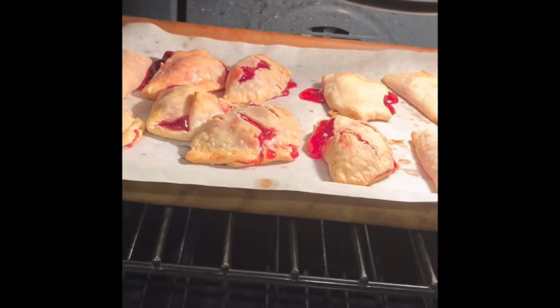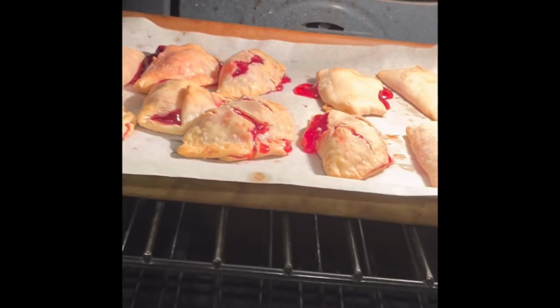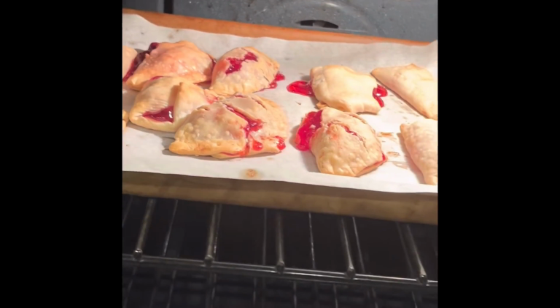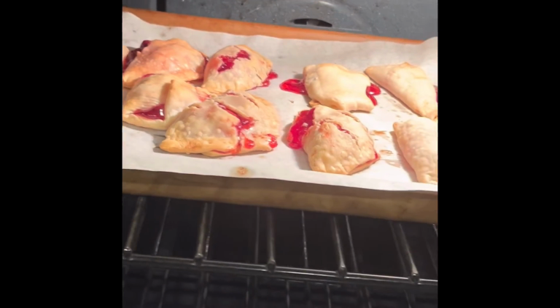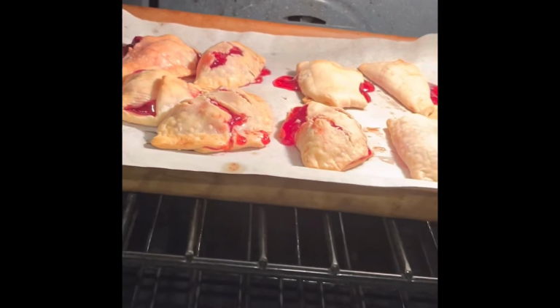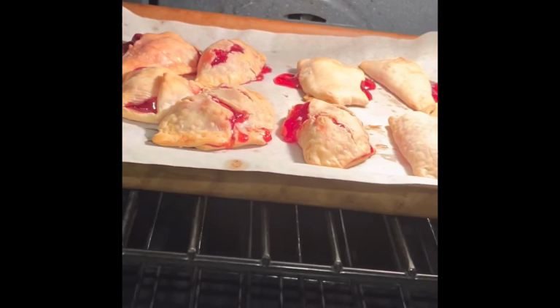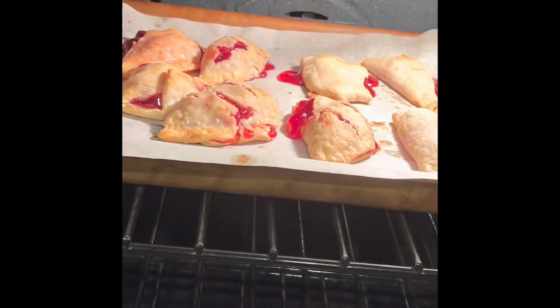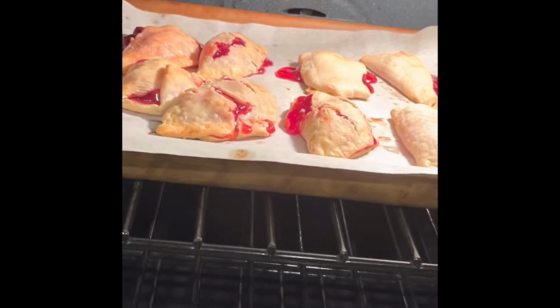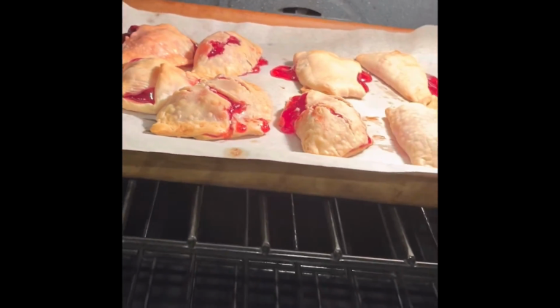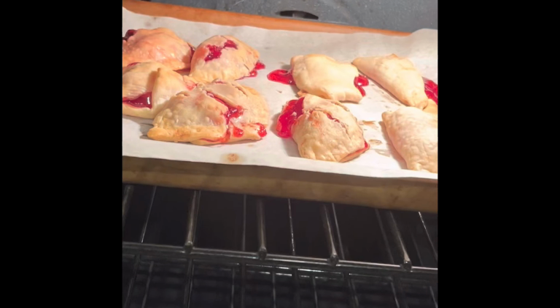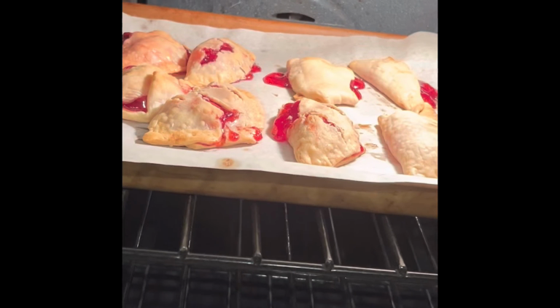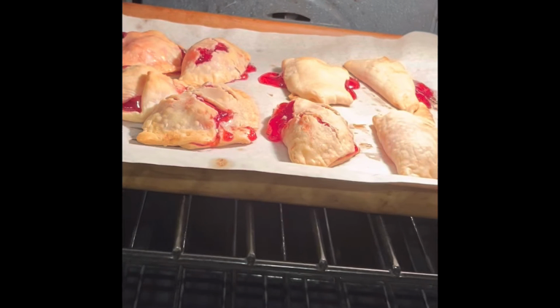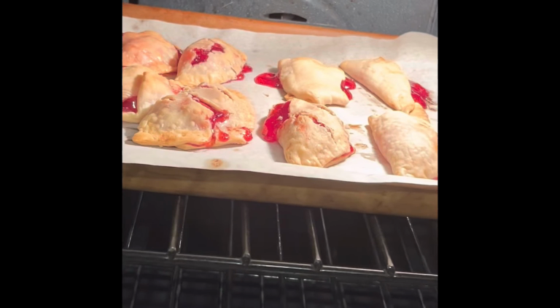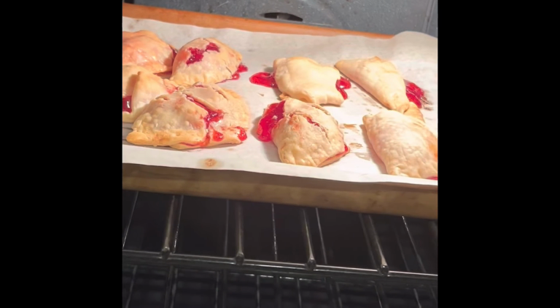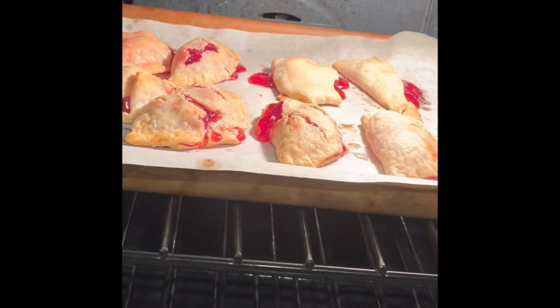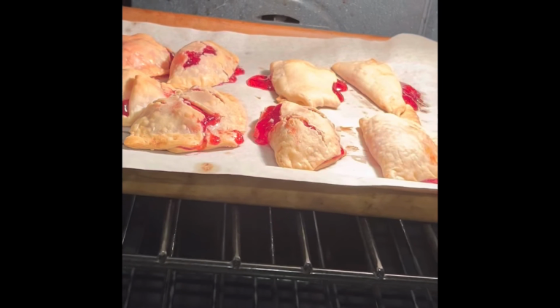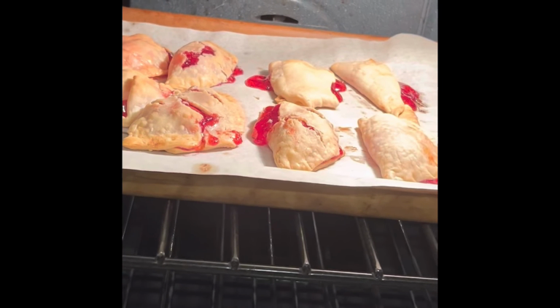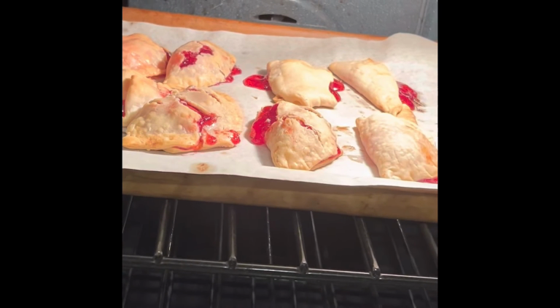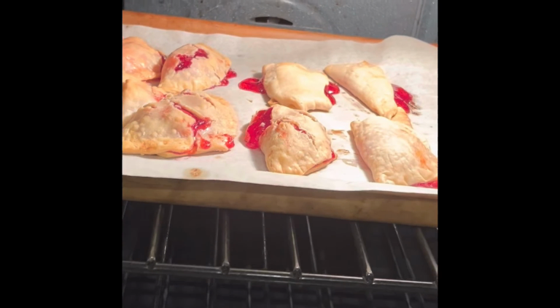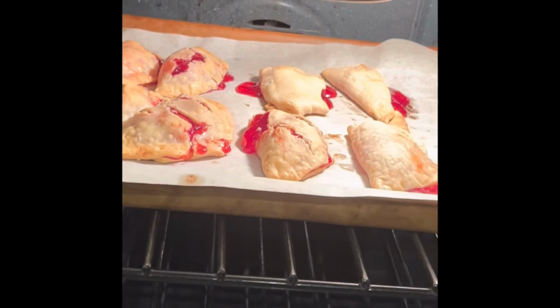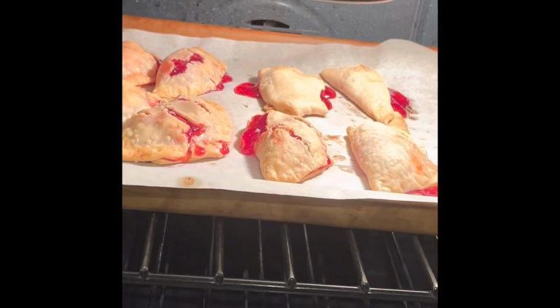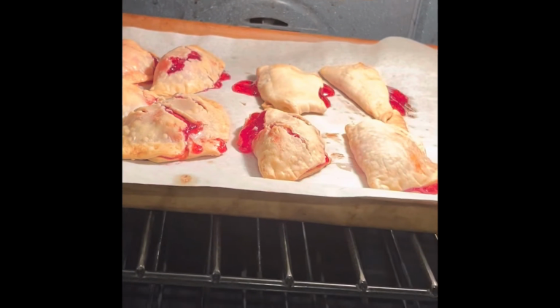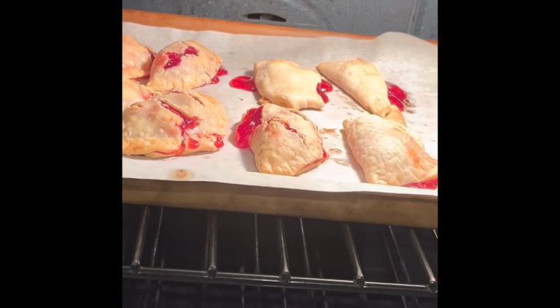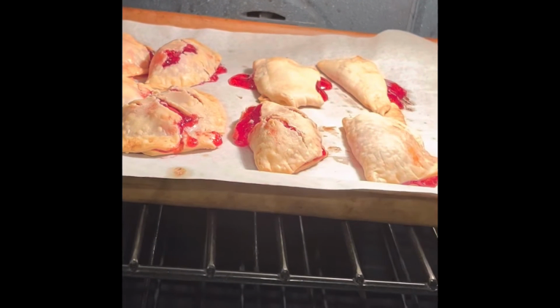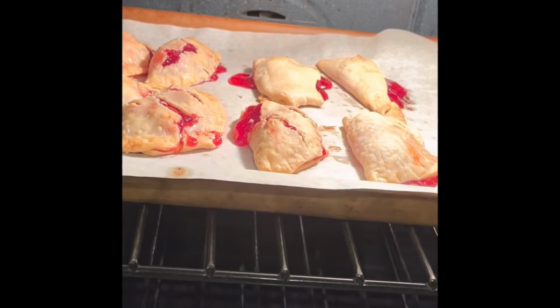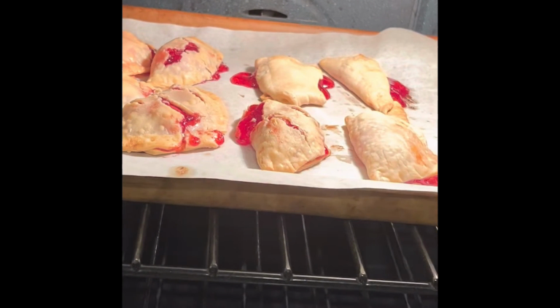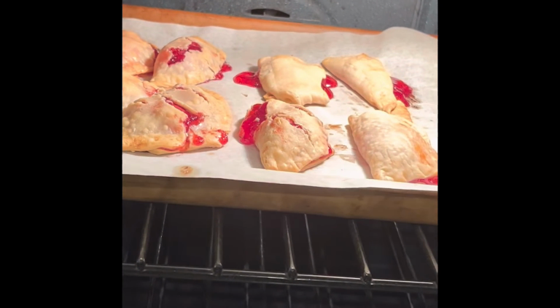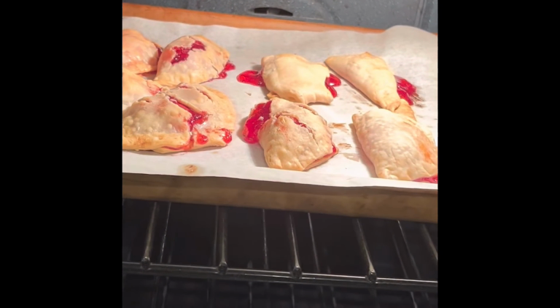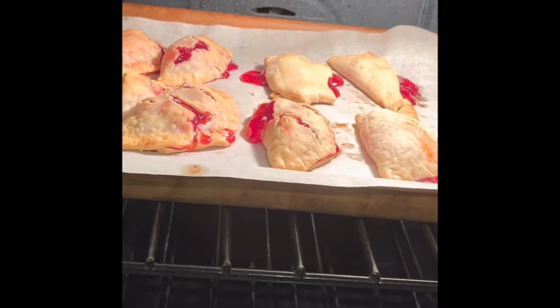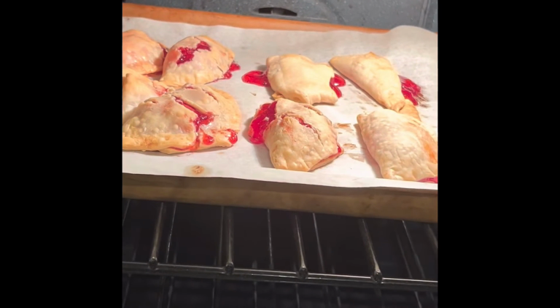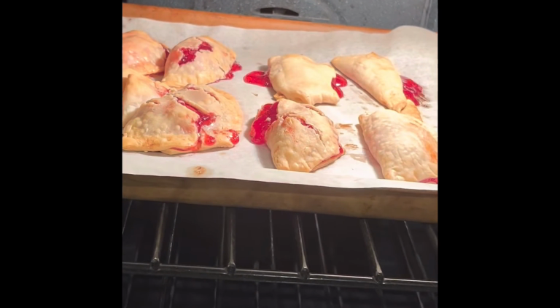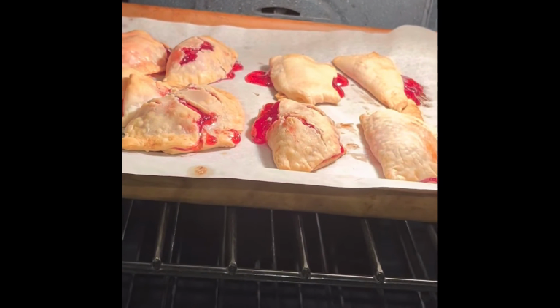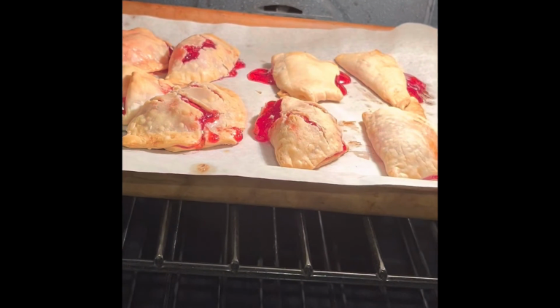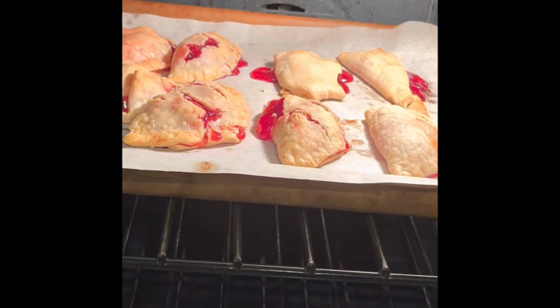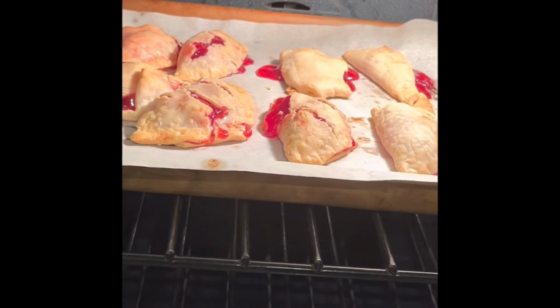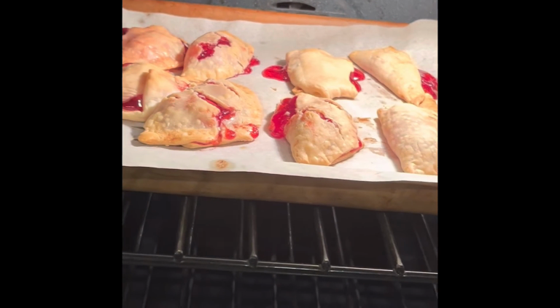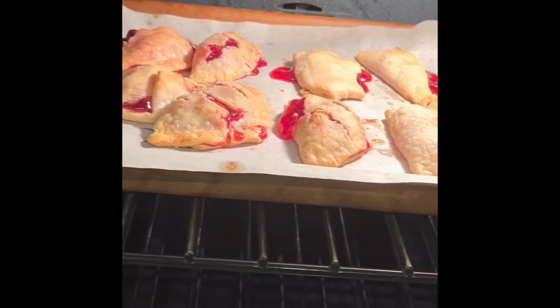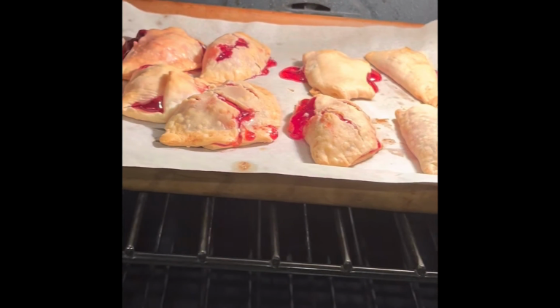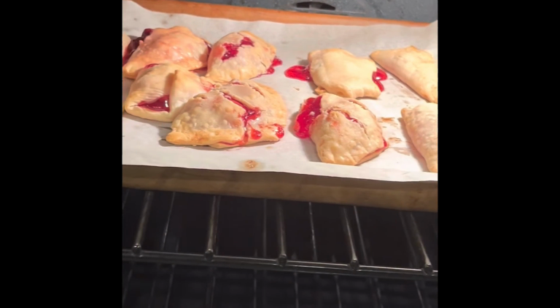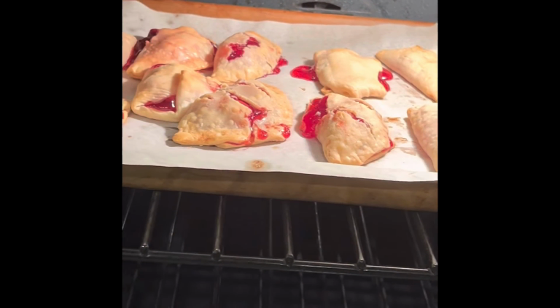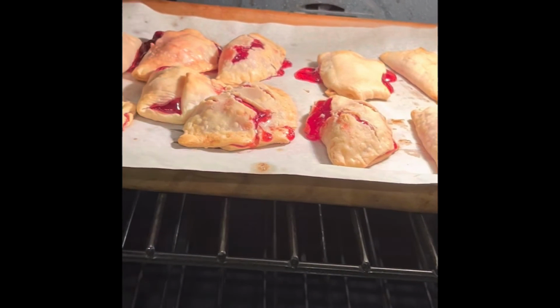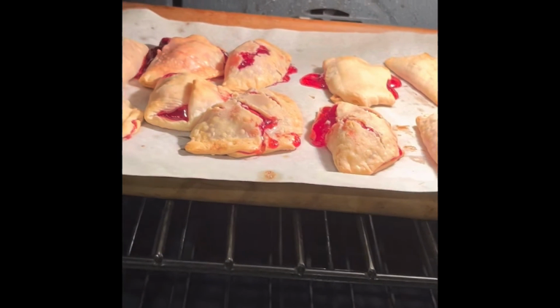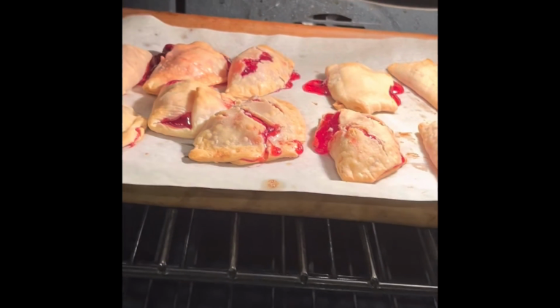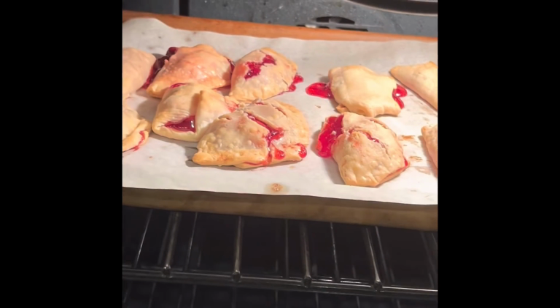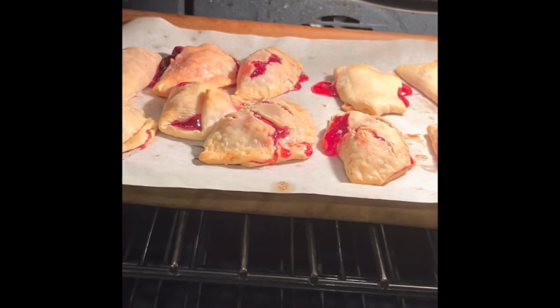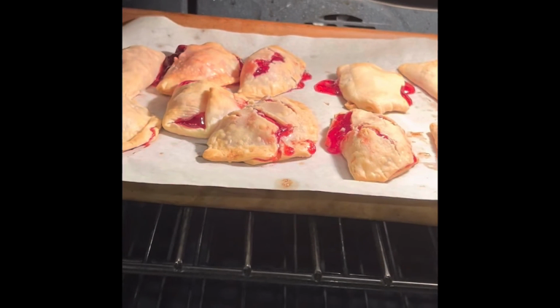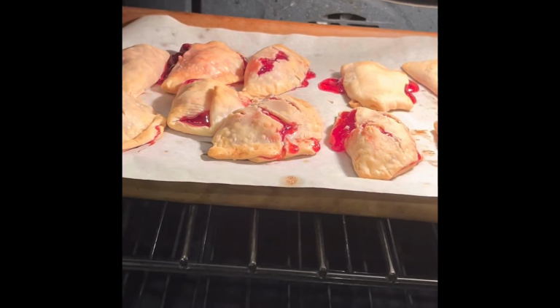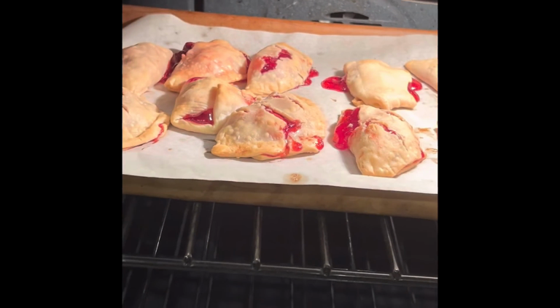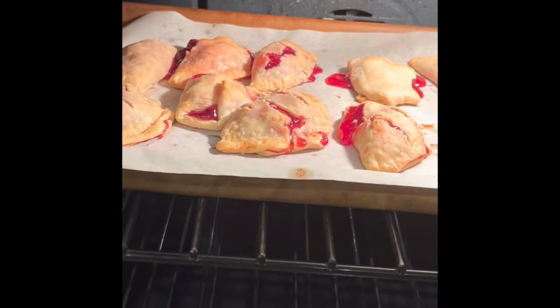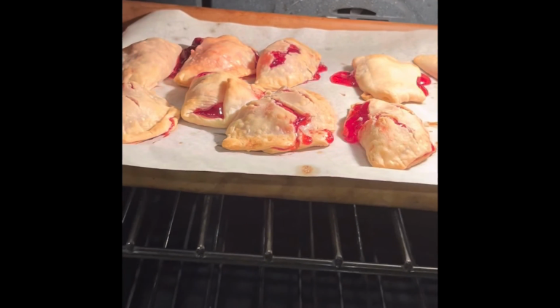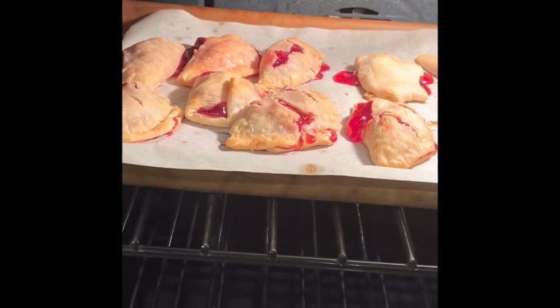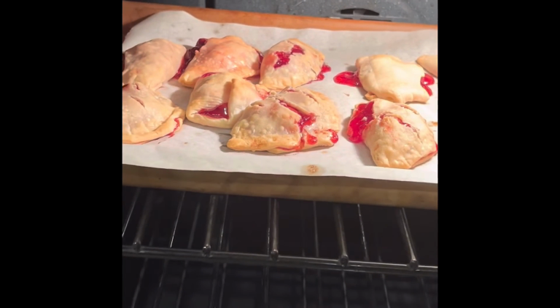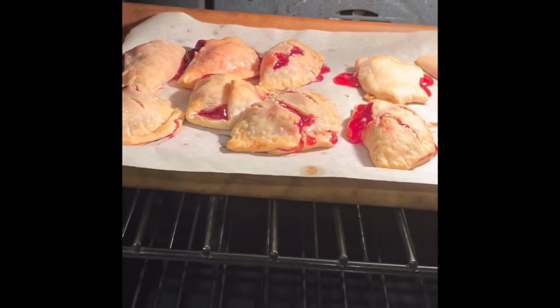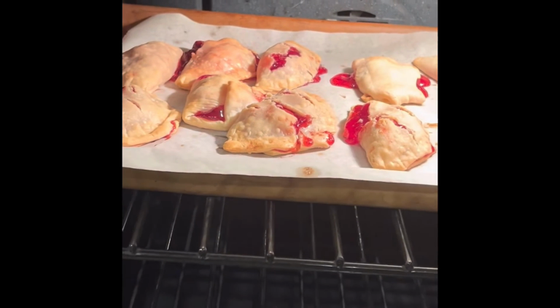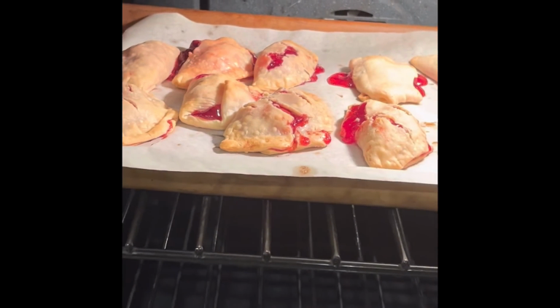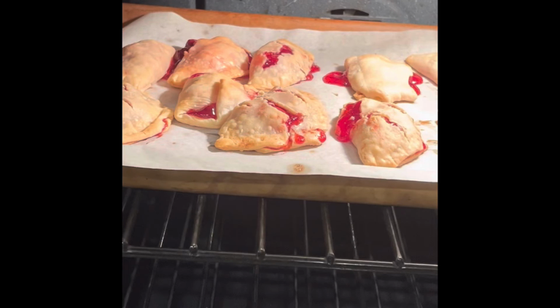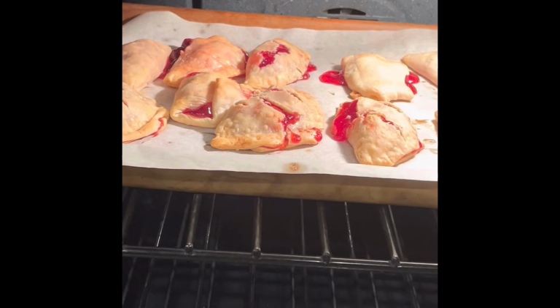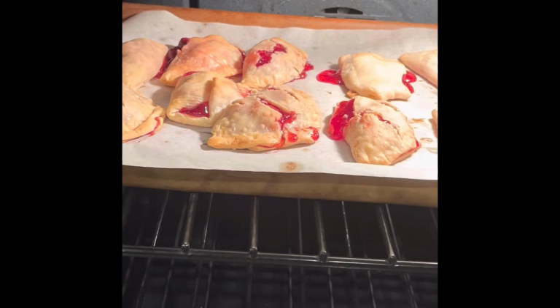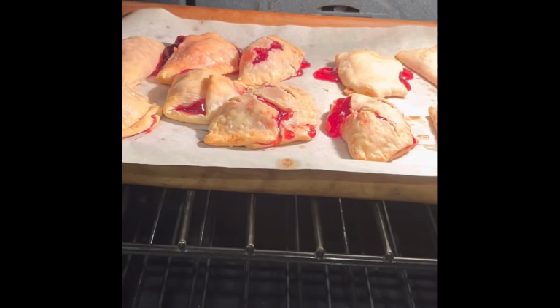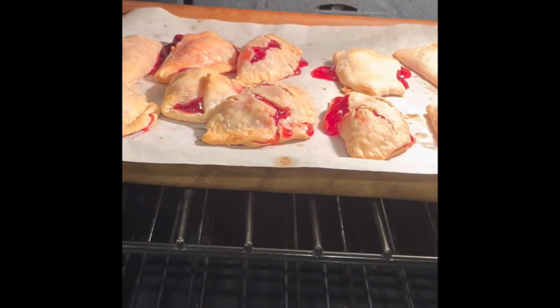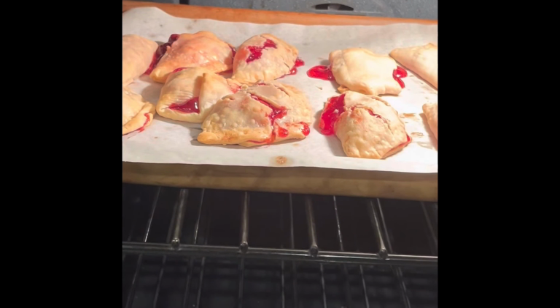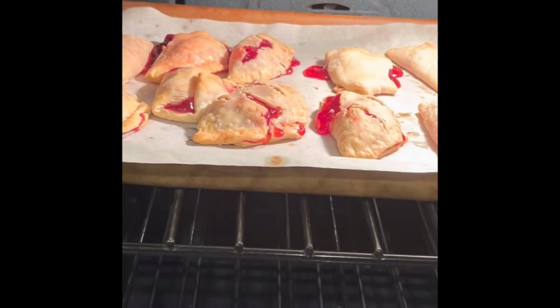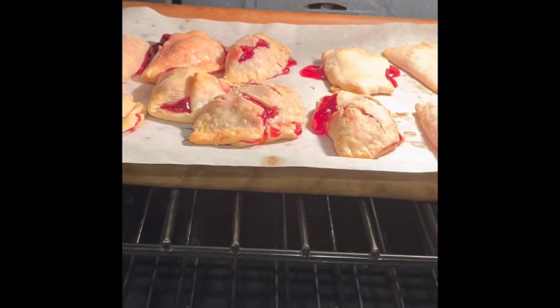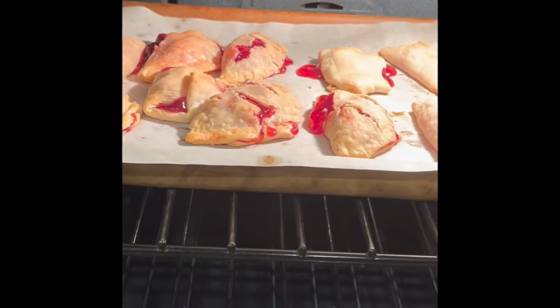Look at my mini pies — well, they are overflowing, but that's okay. I'm going to take them out and let them cool.